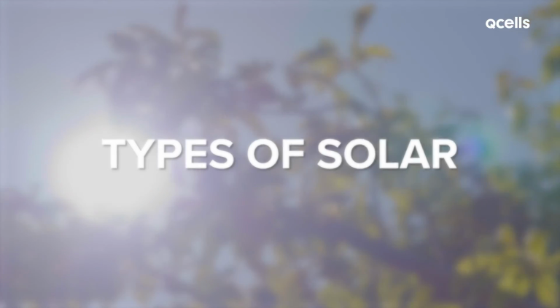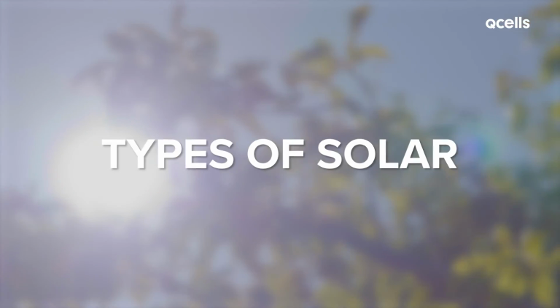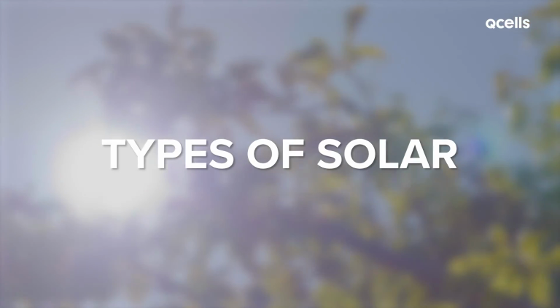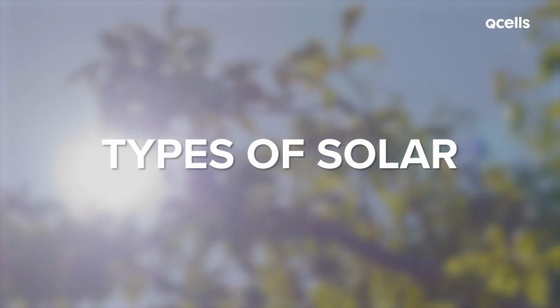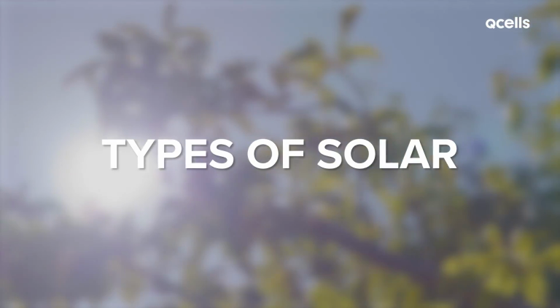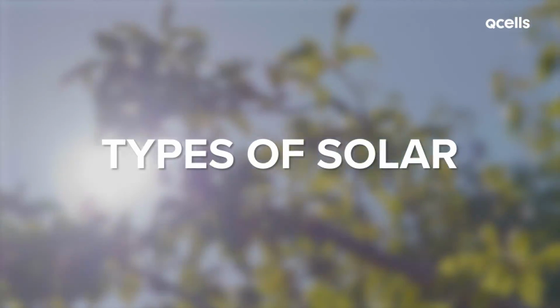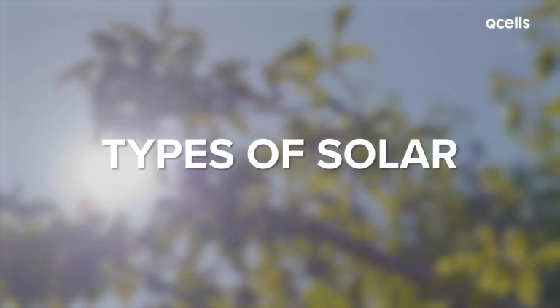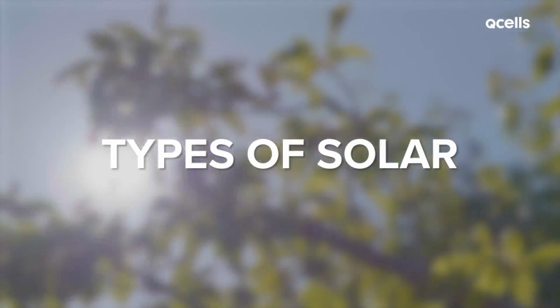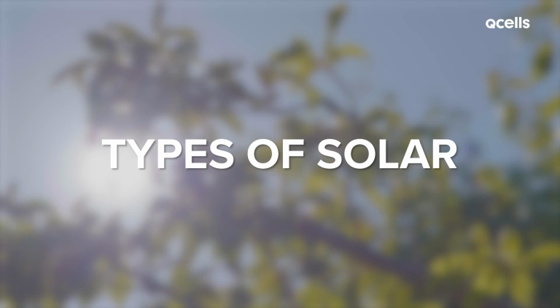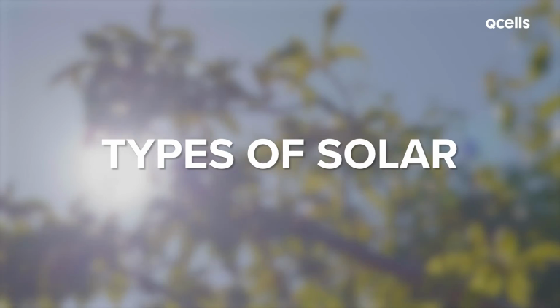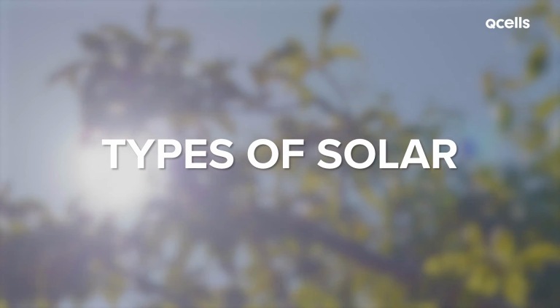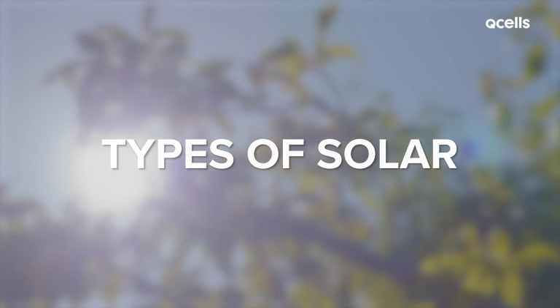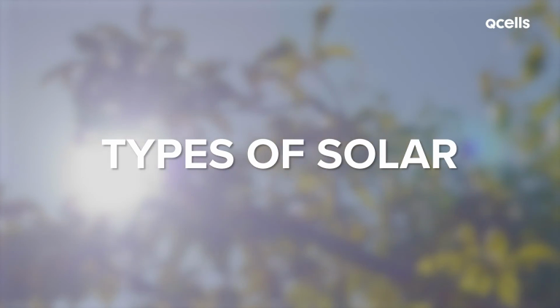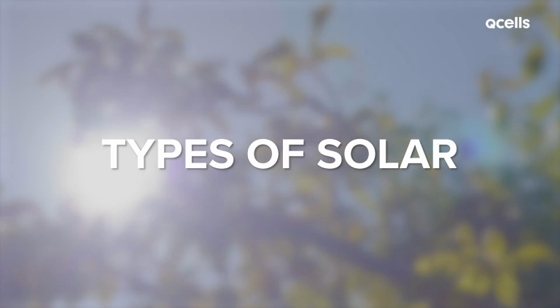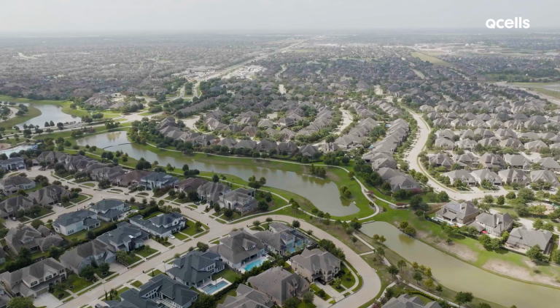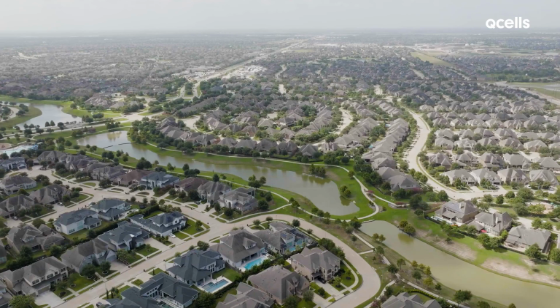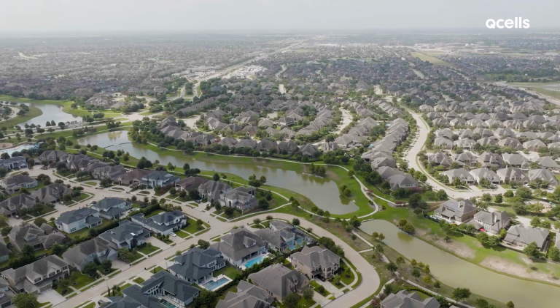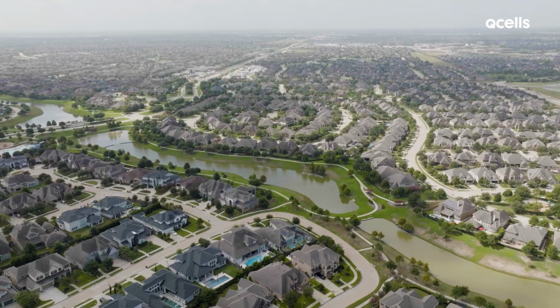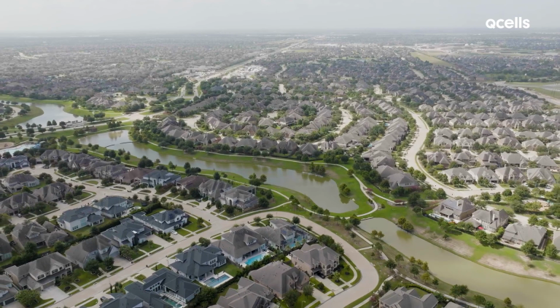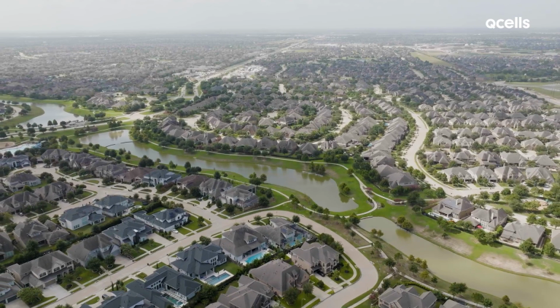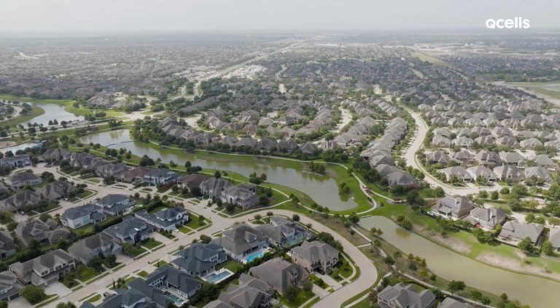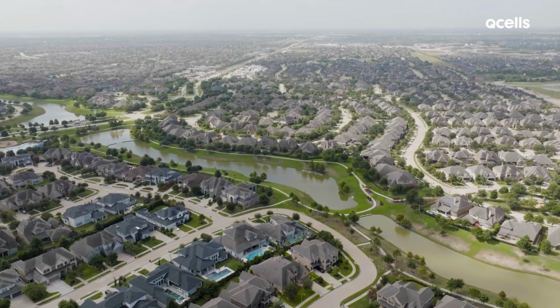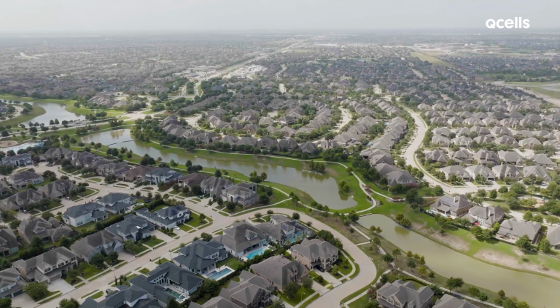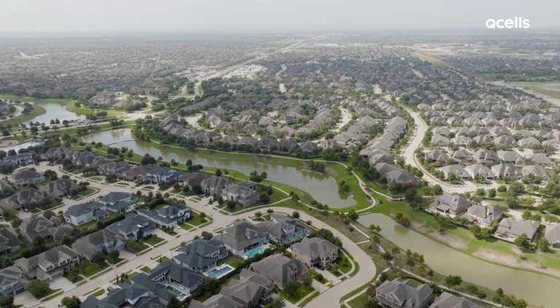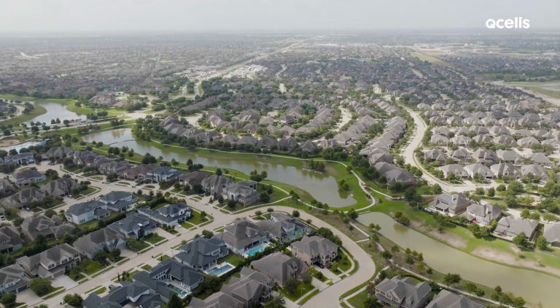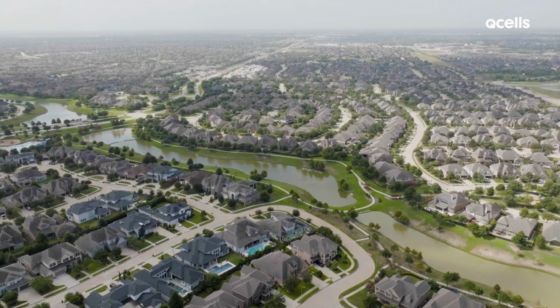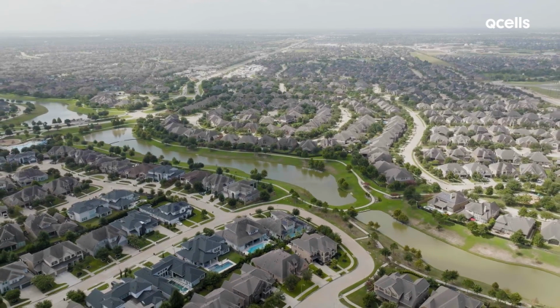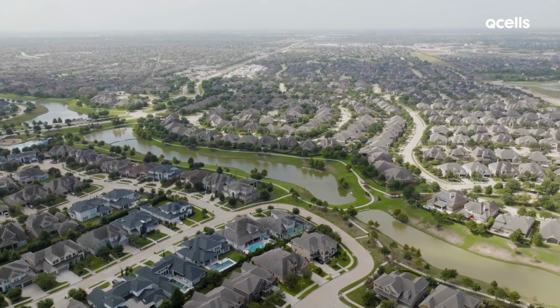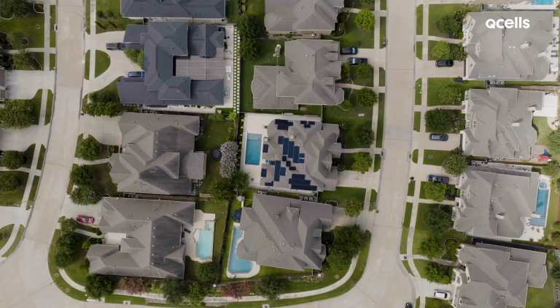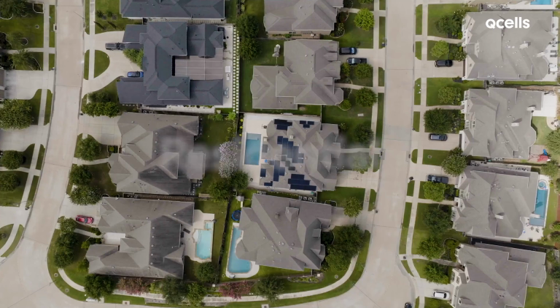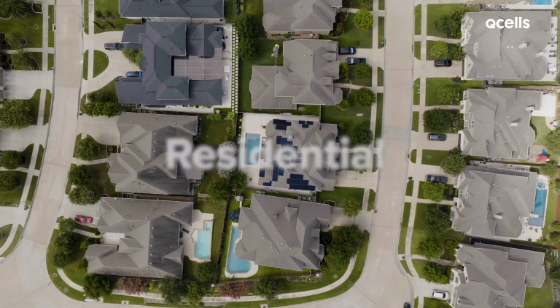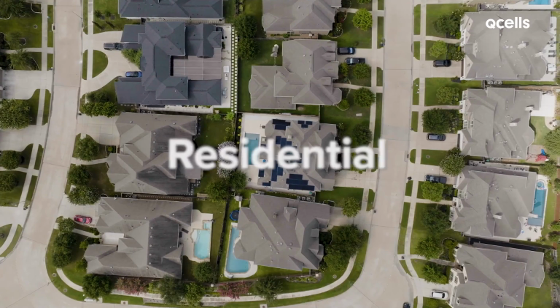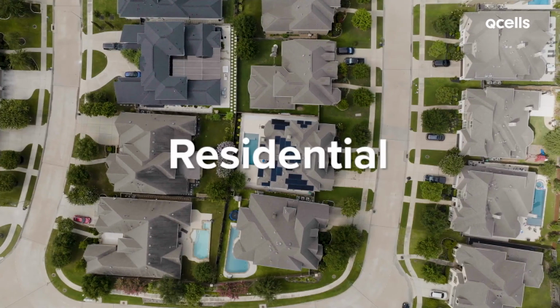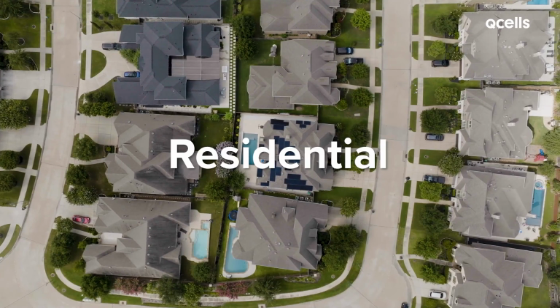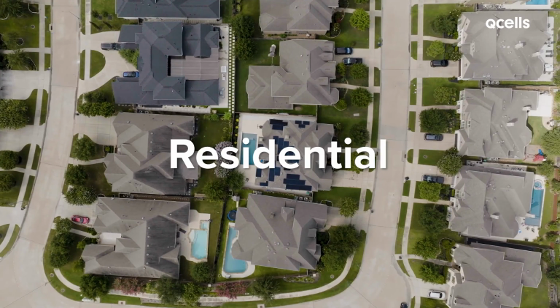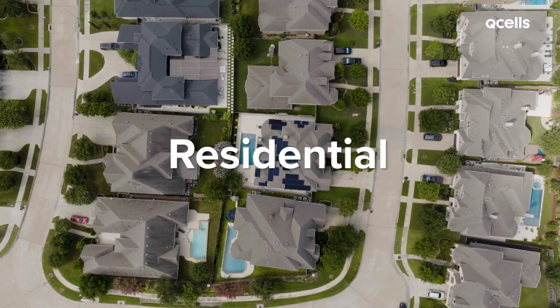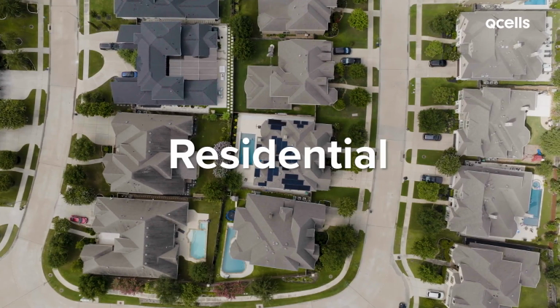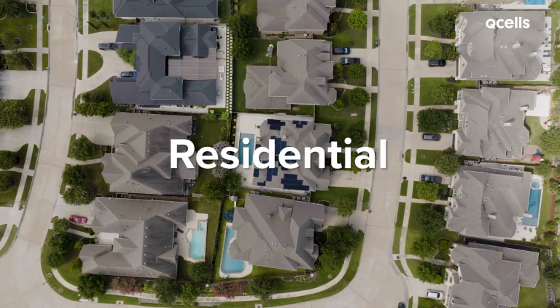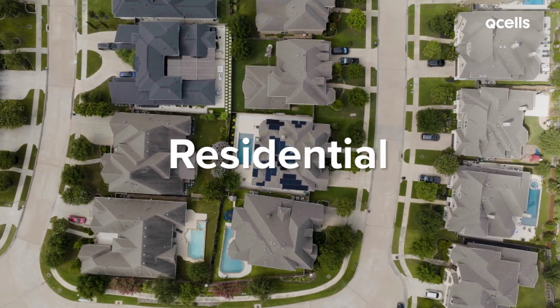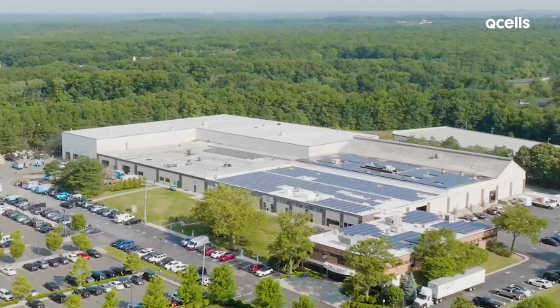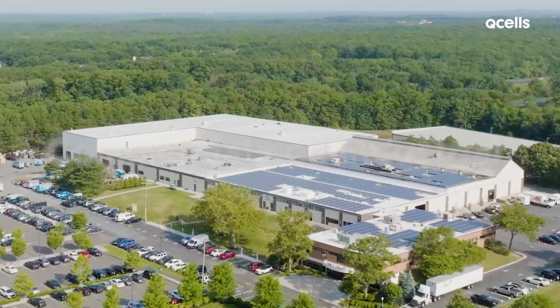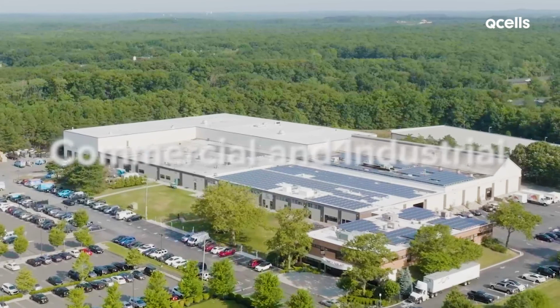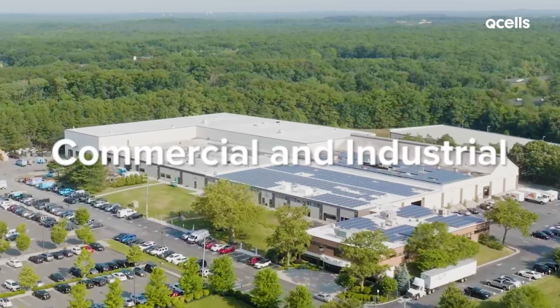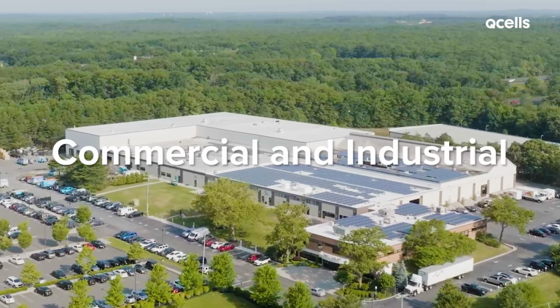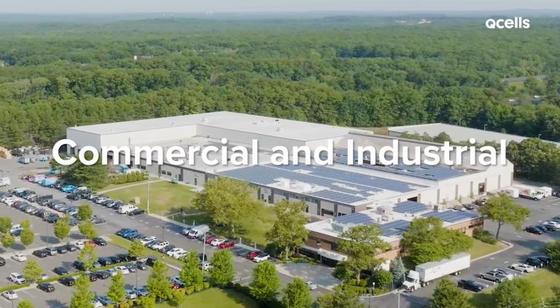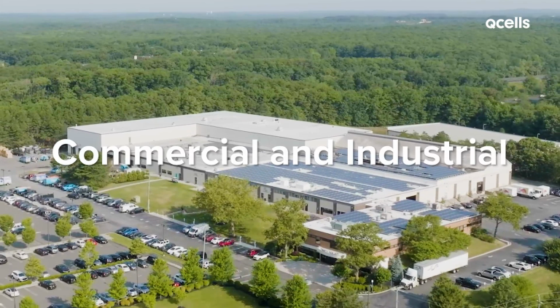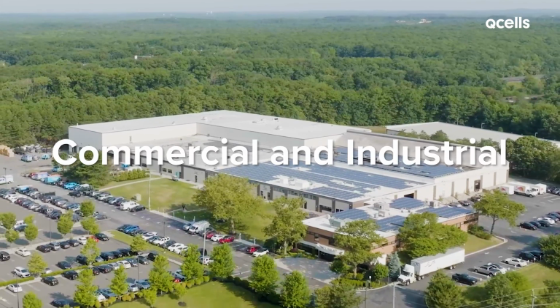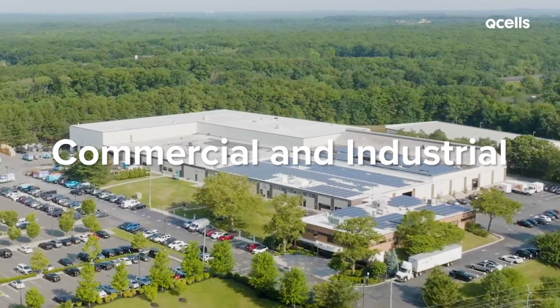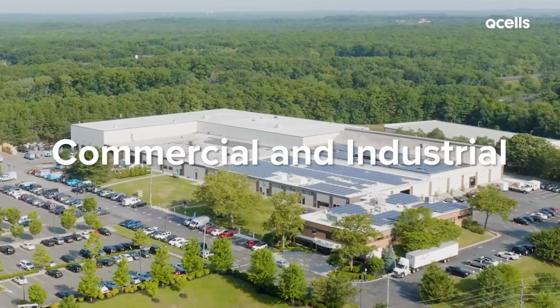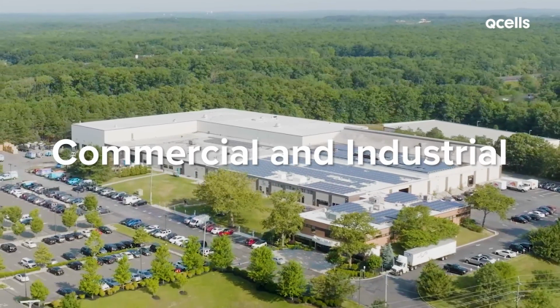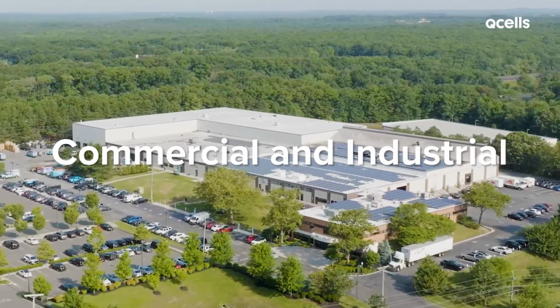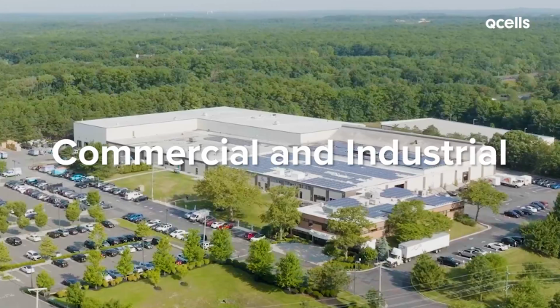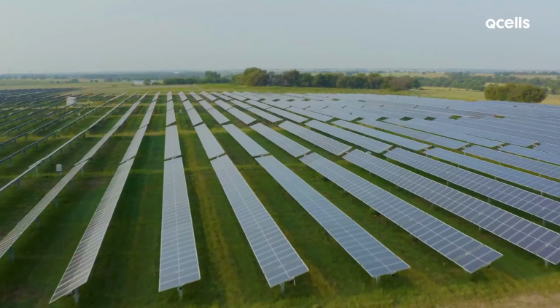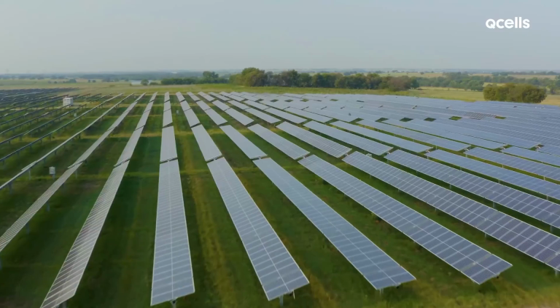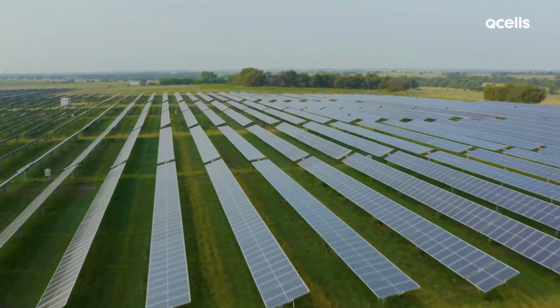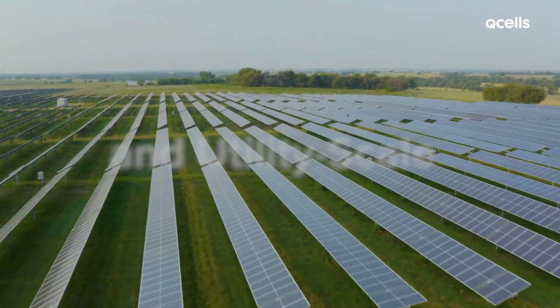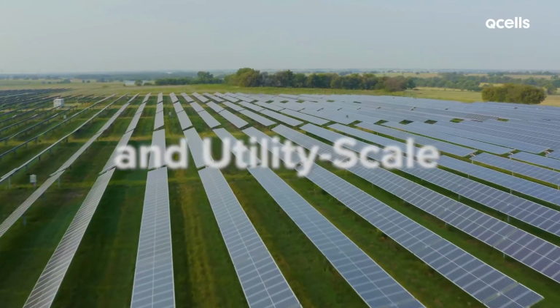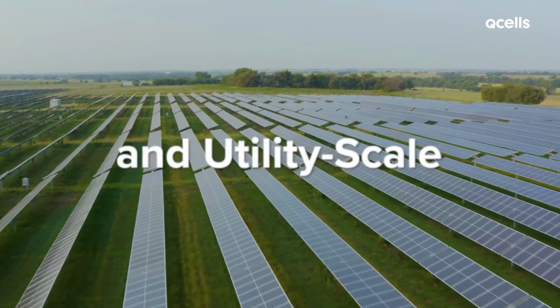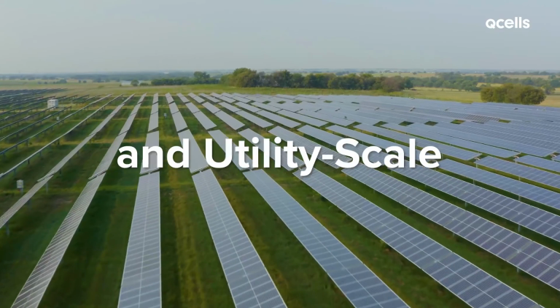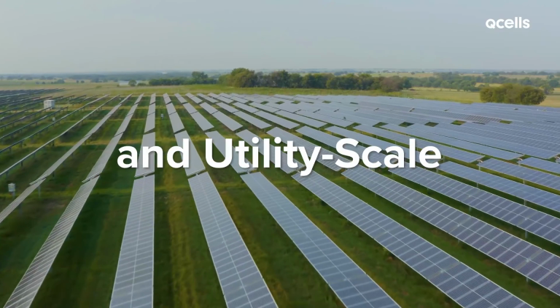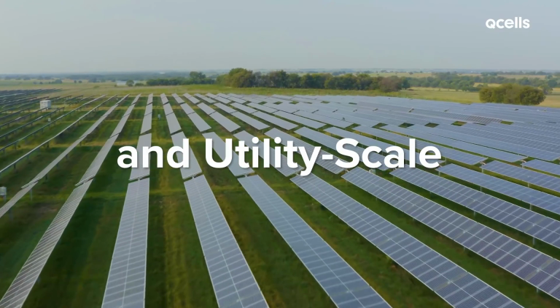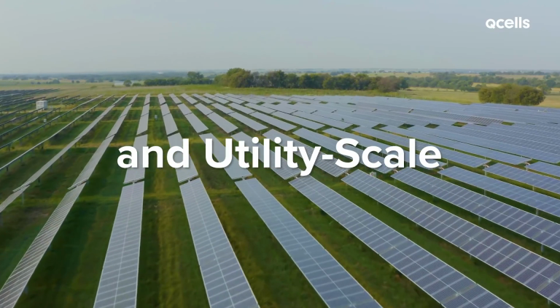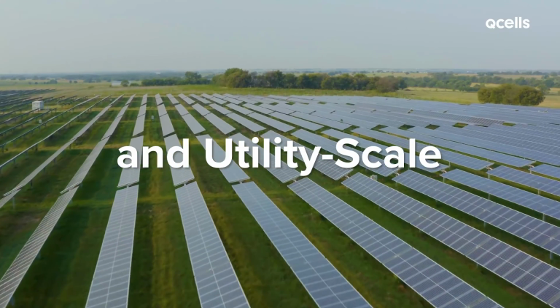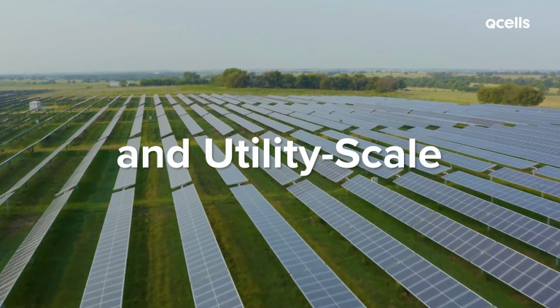Solar in the U.S. tends to fall into three categories: residential, commercial and industrial, and utility scale.